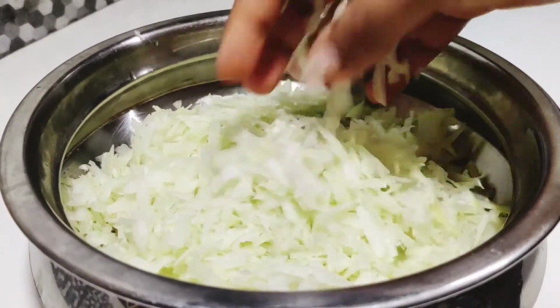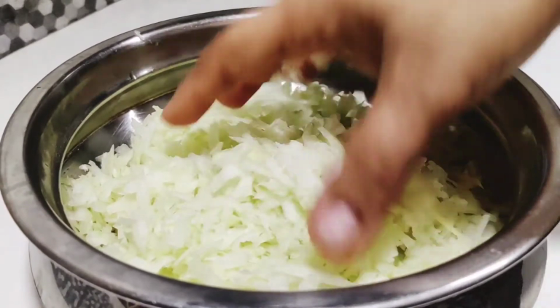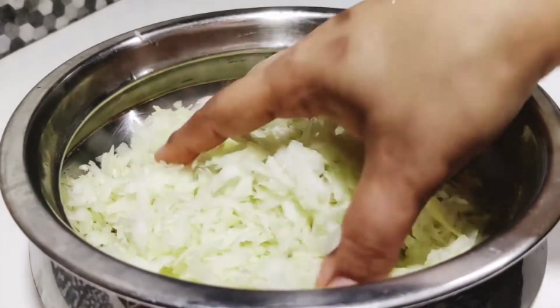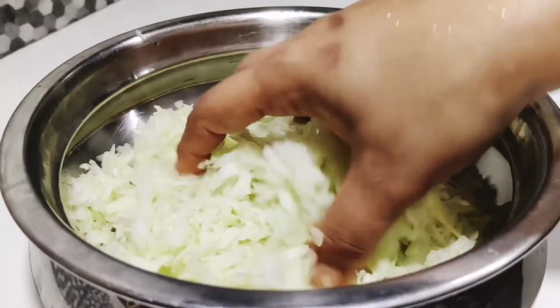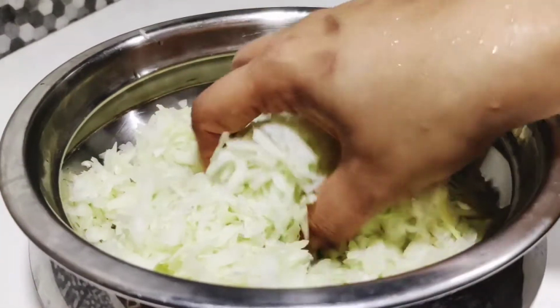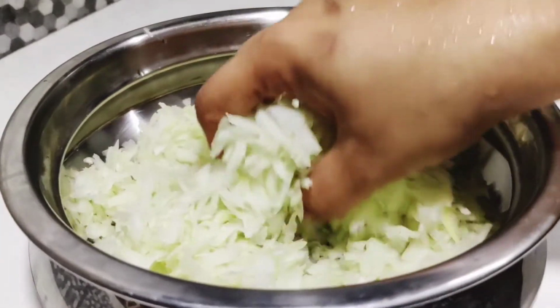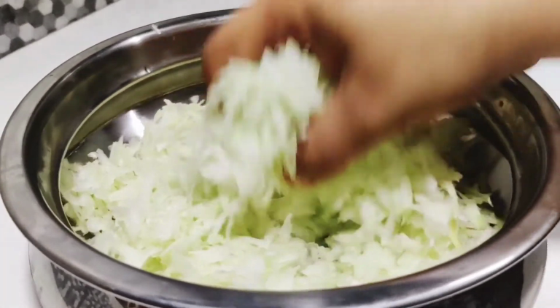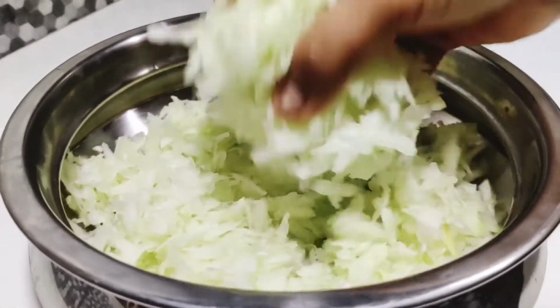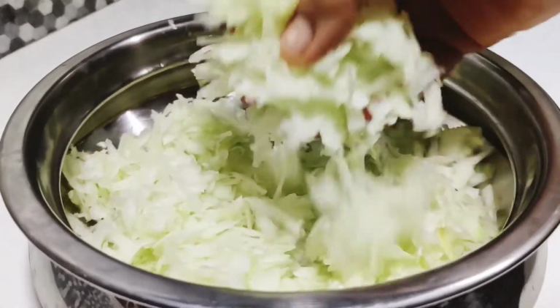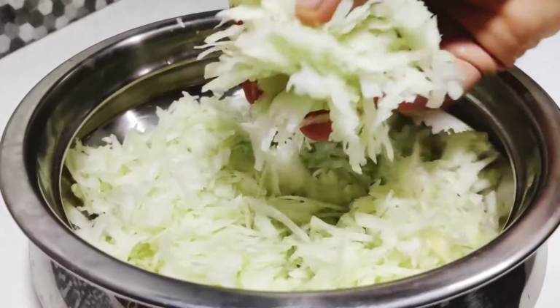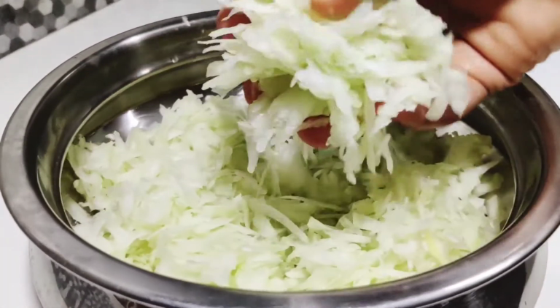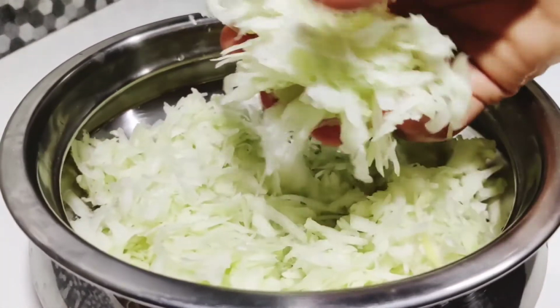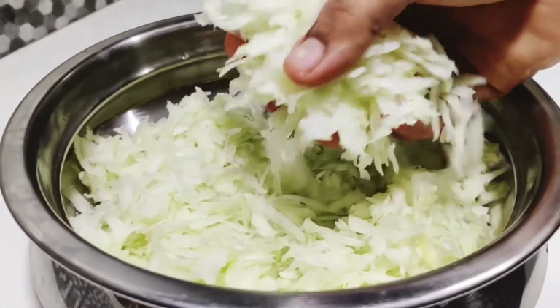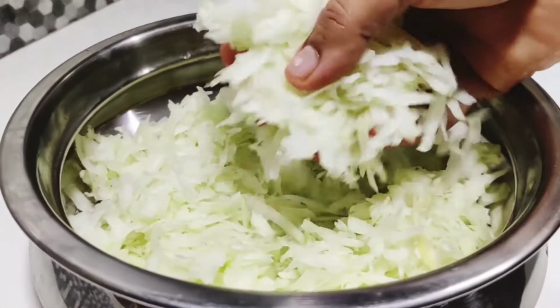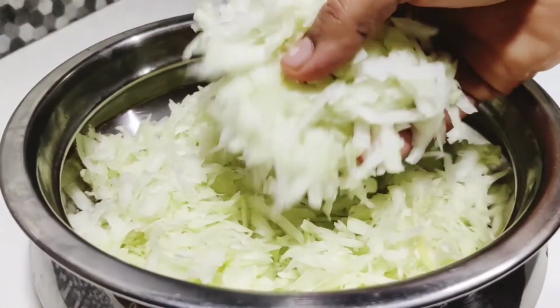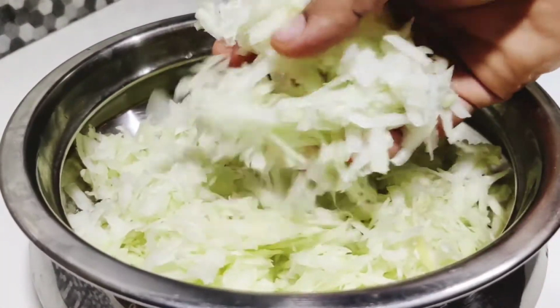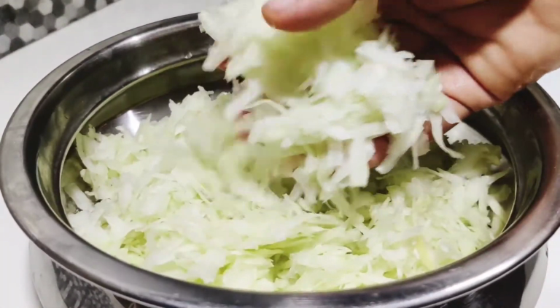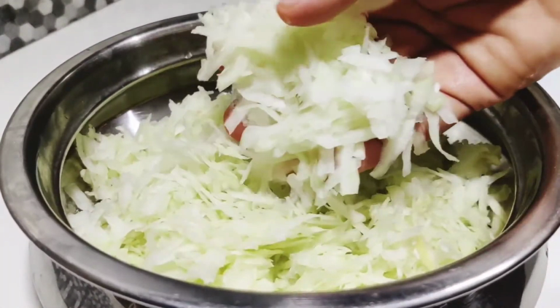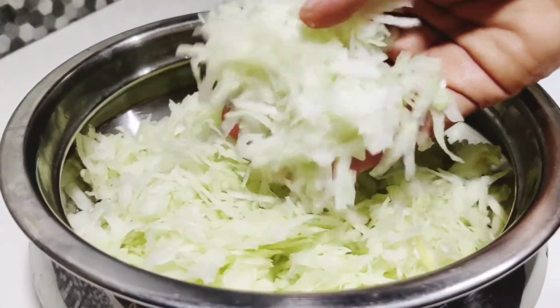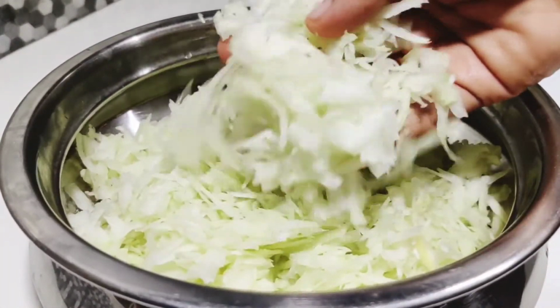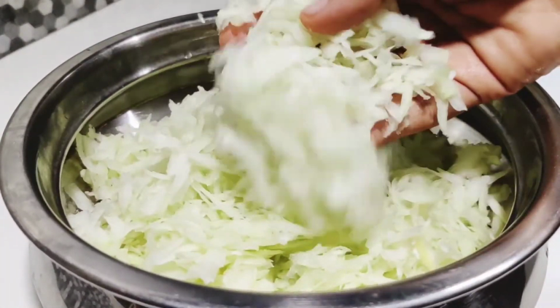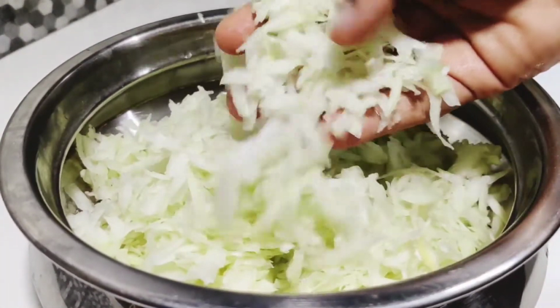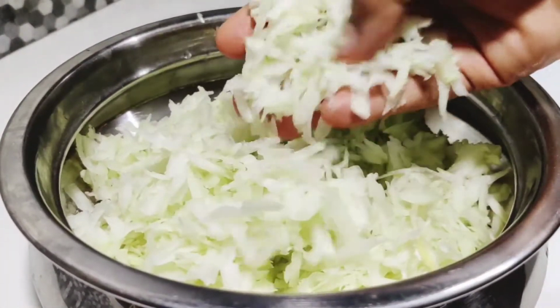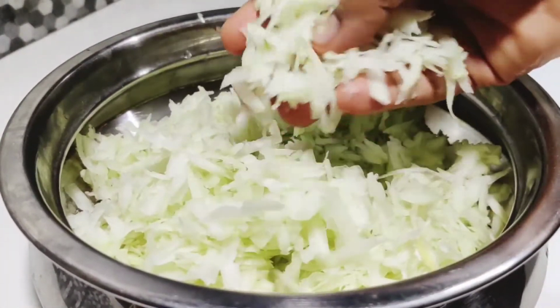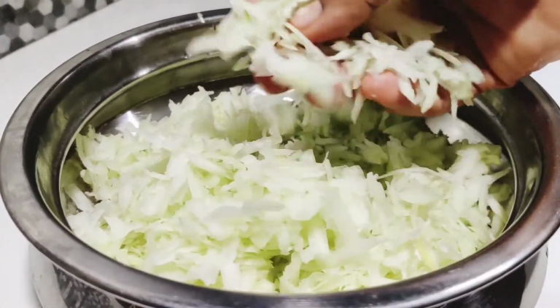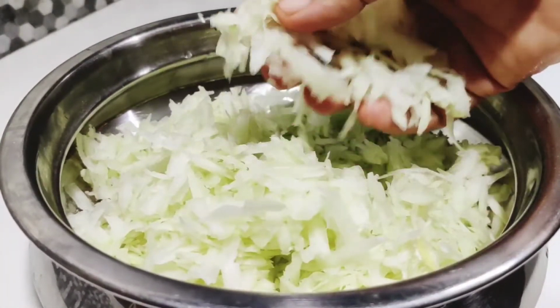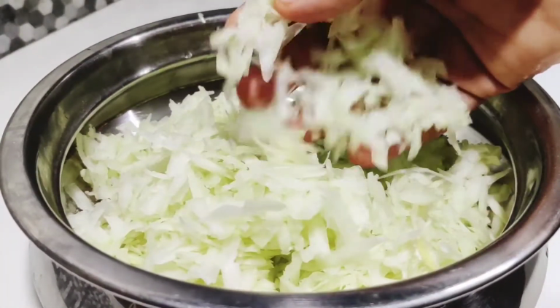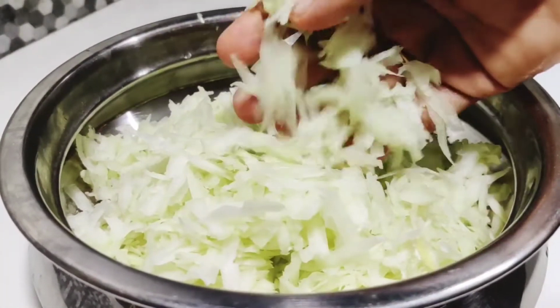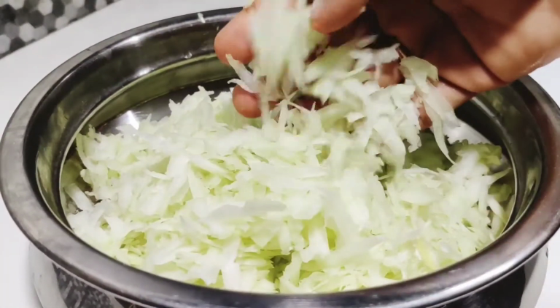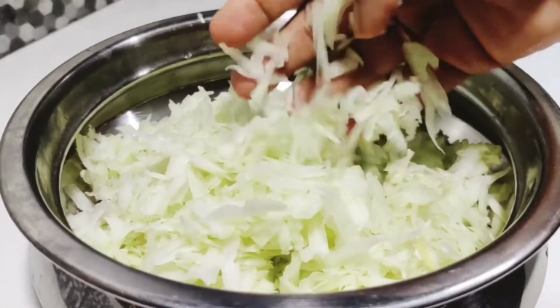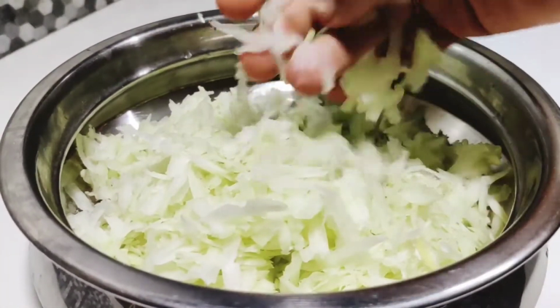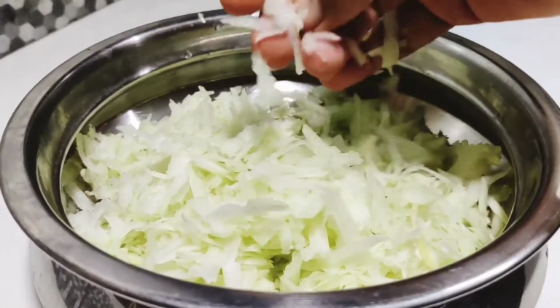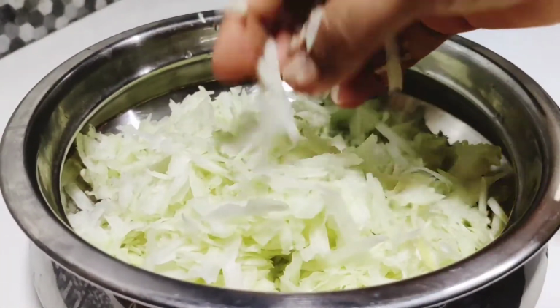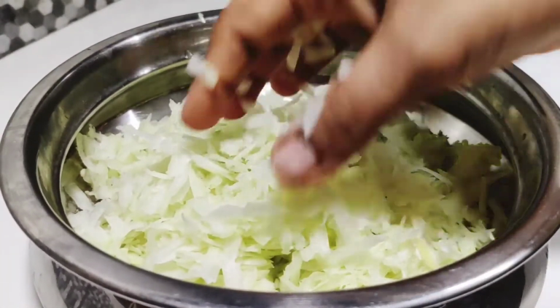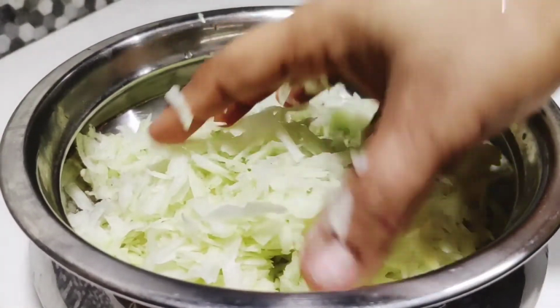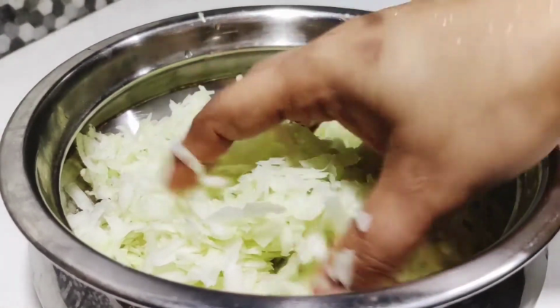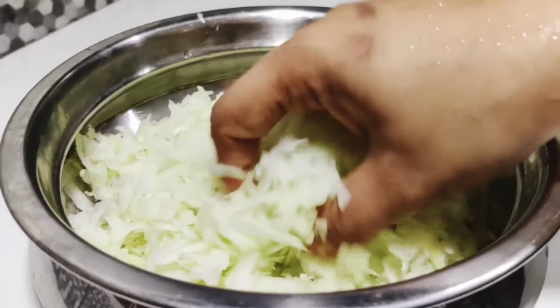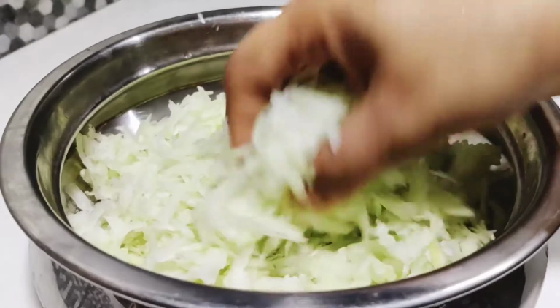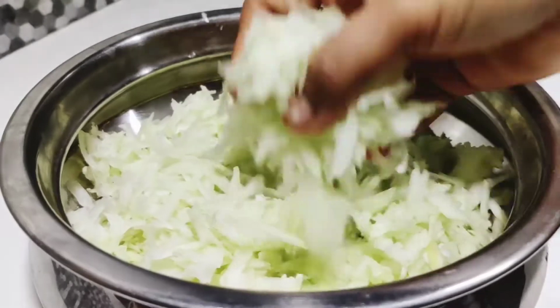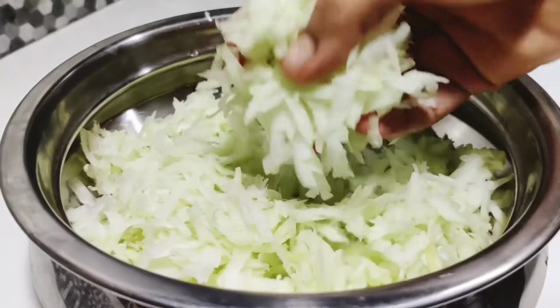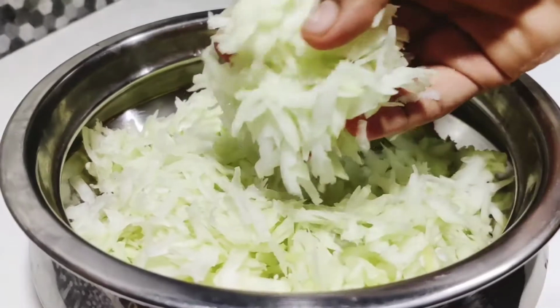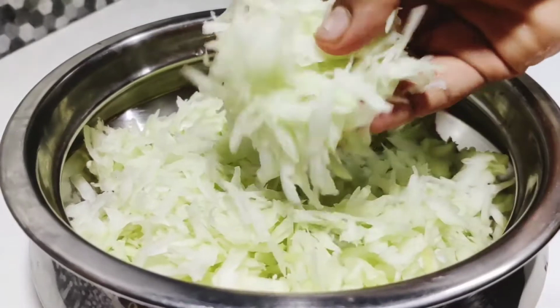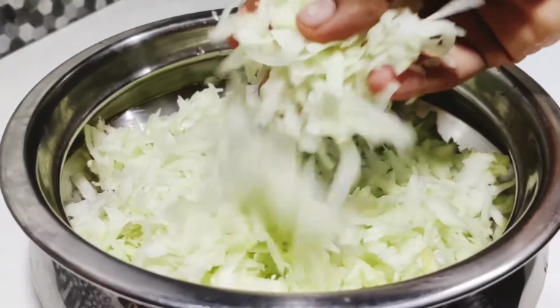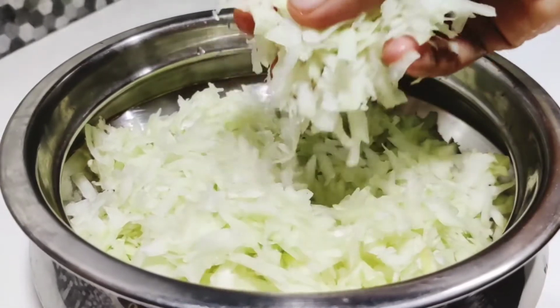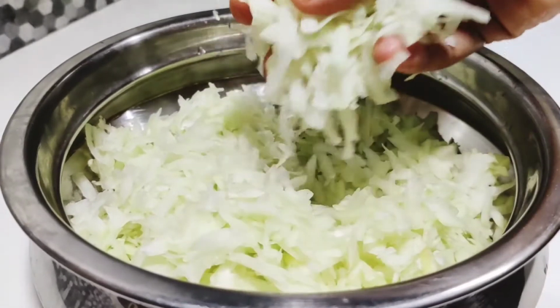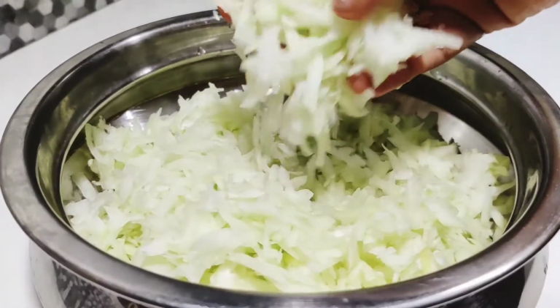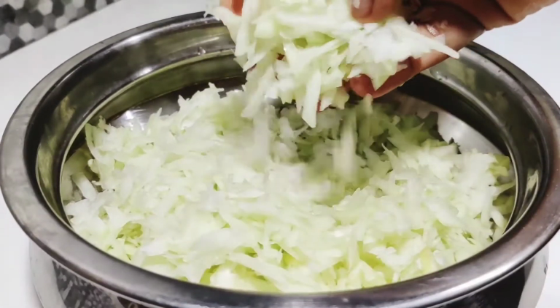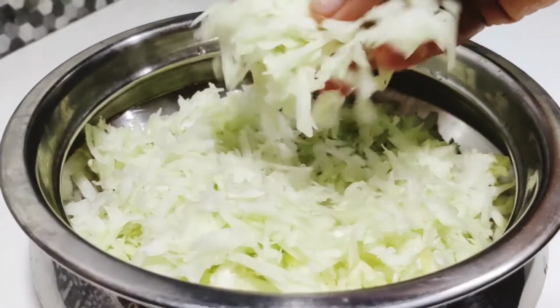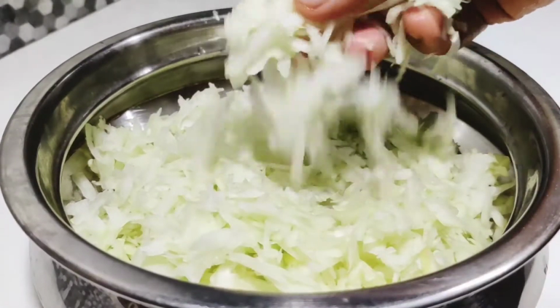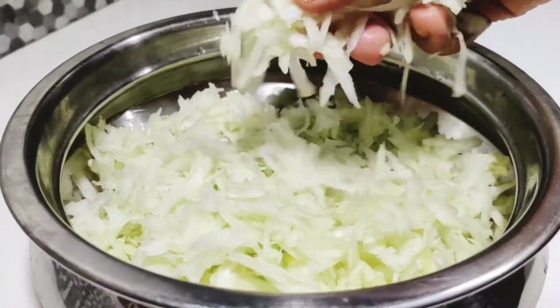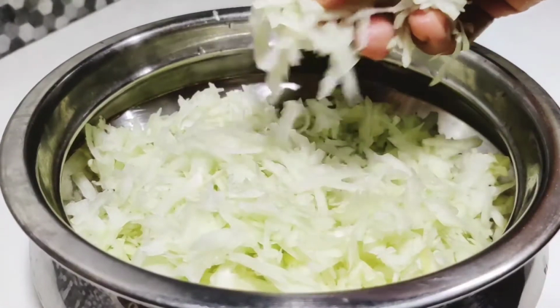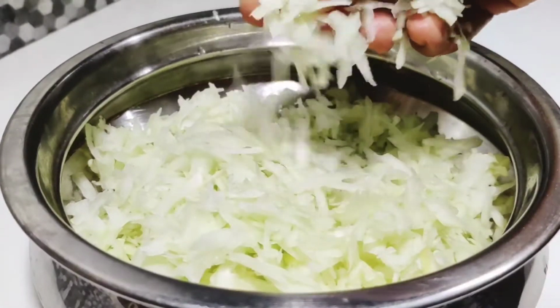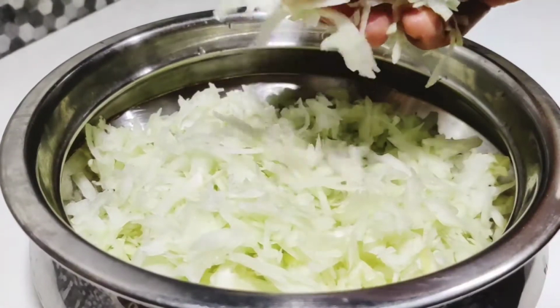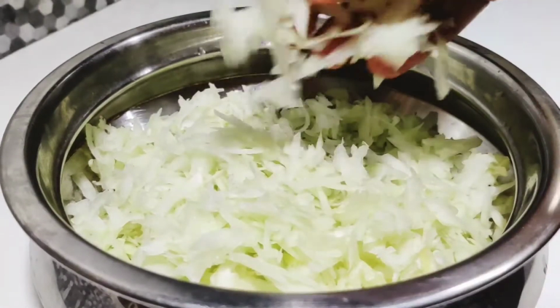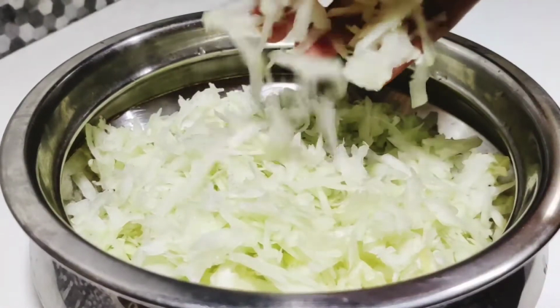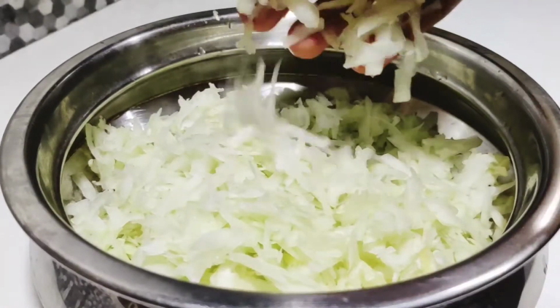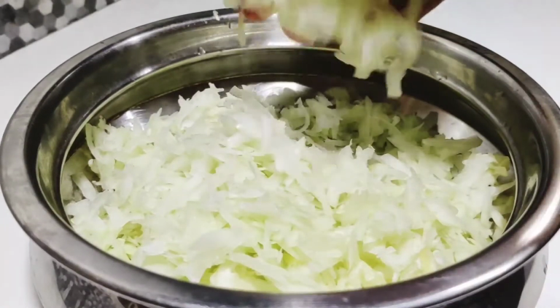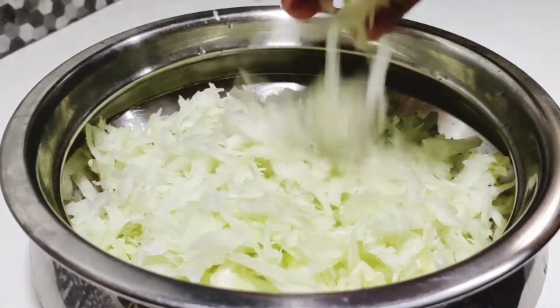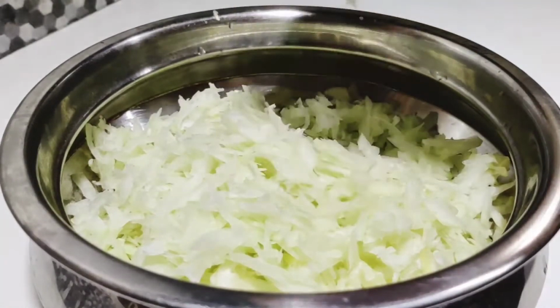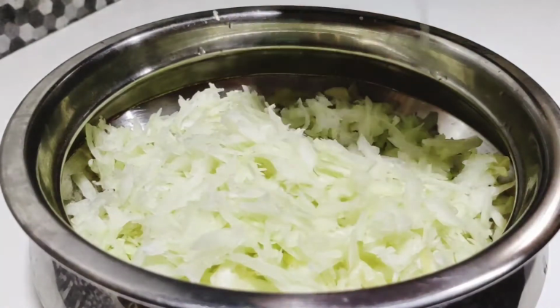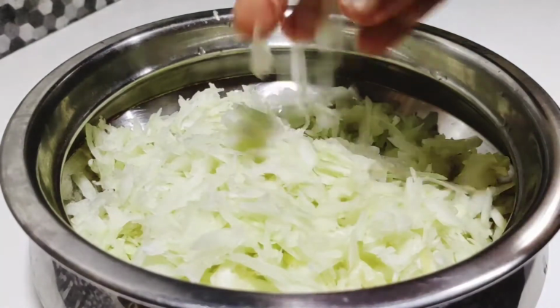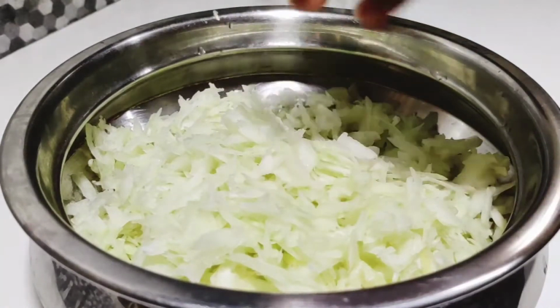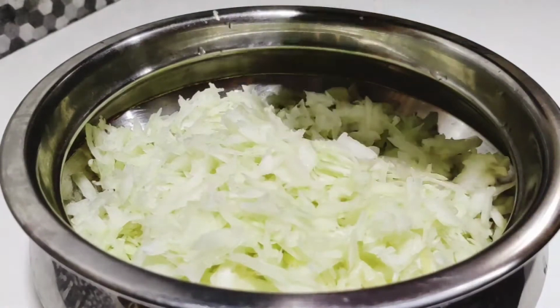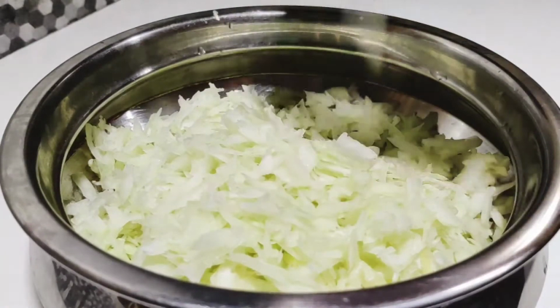After the pan, we will prepare. We will put our pan, add a piece in the pan and mix it.